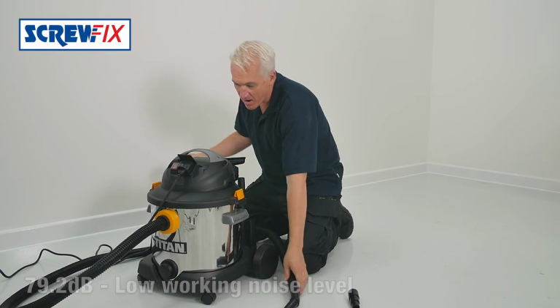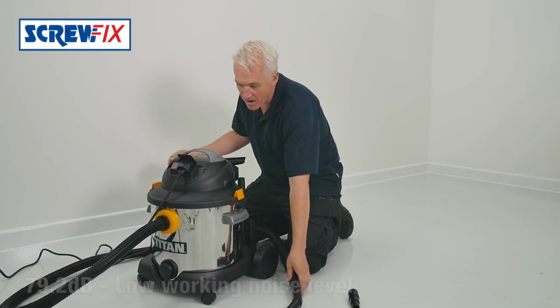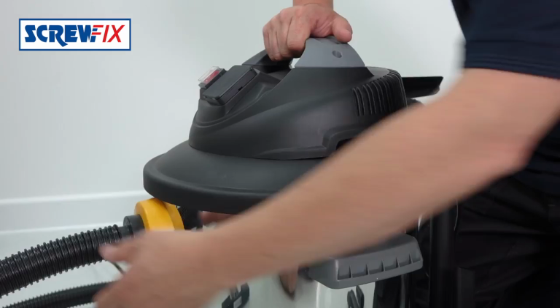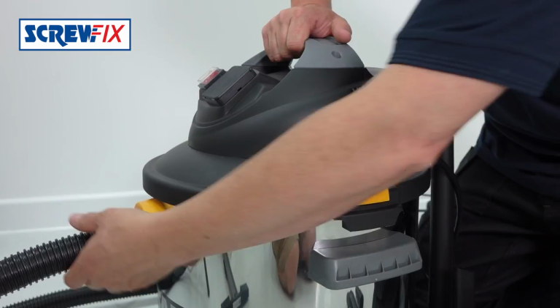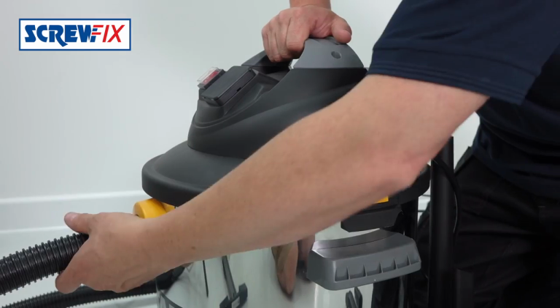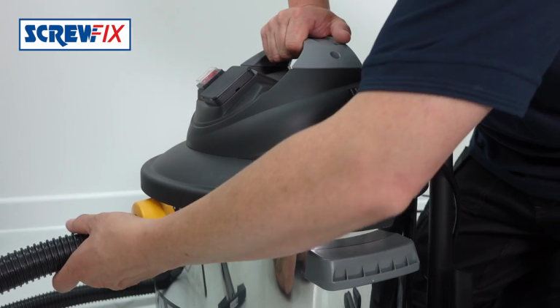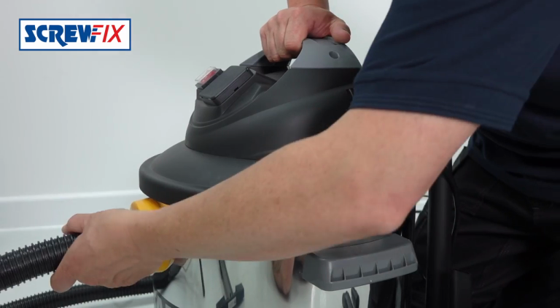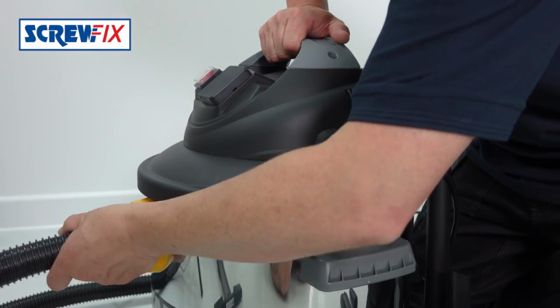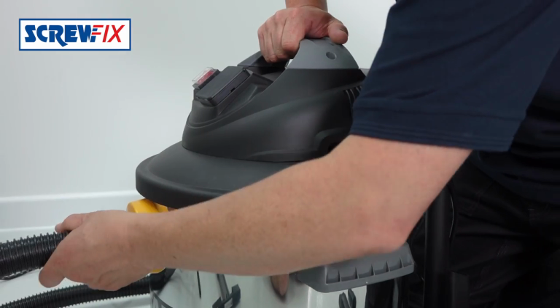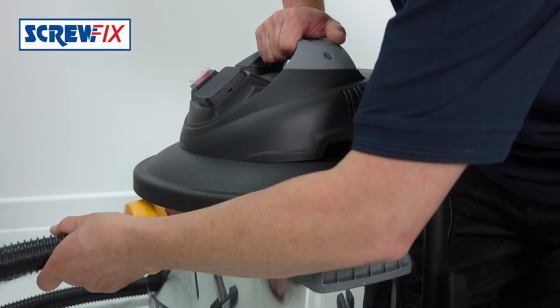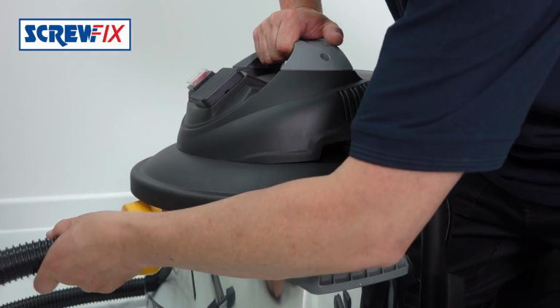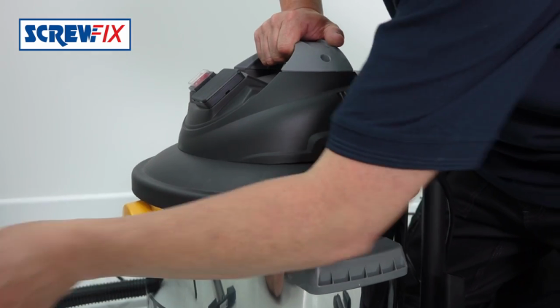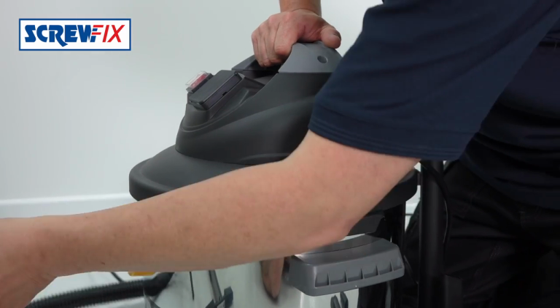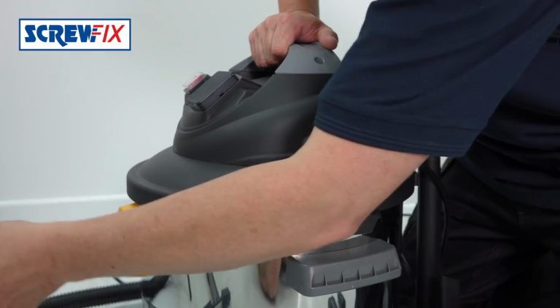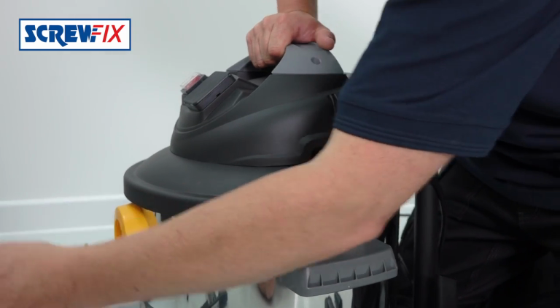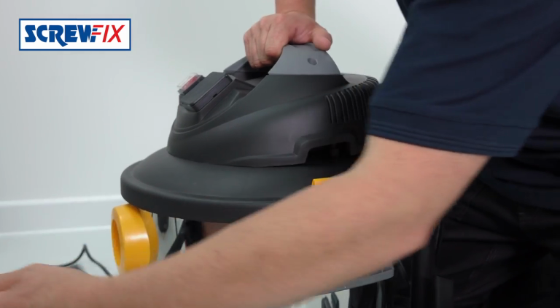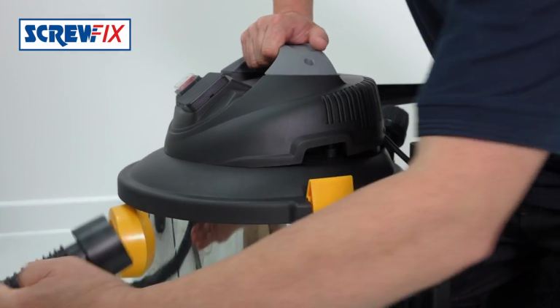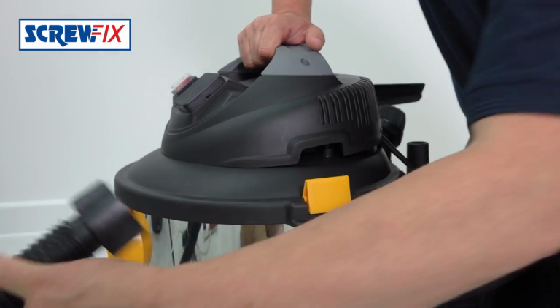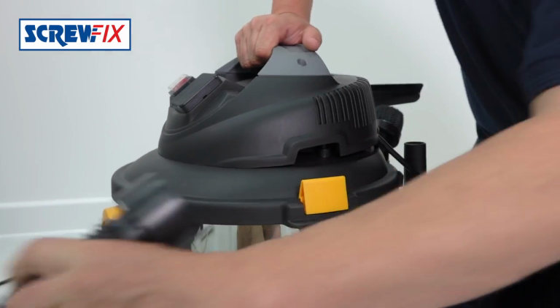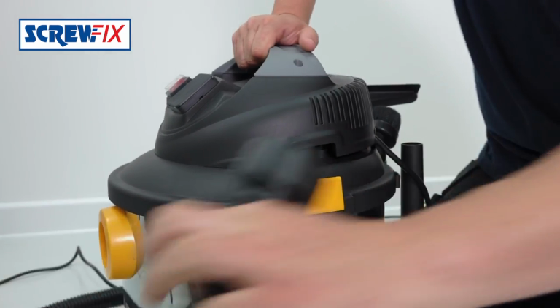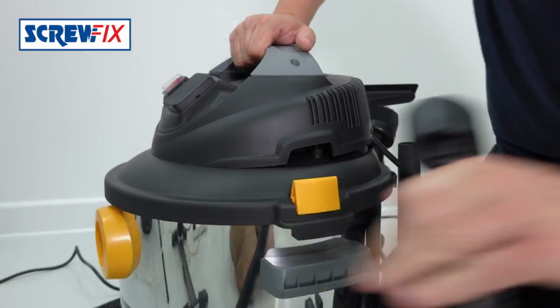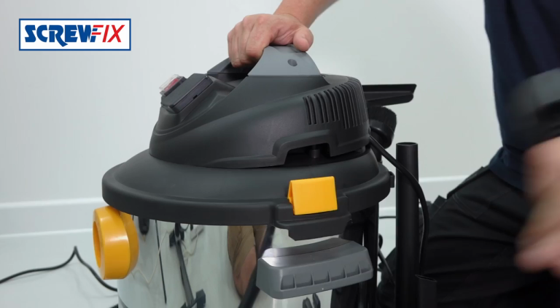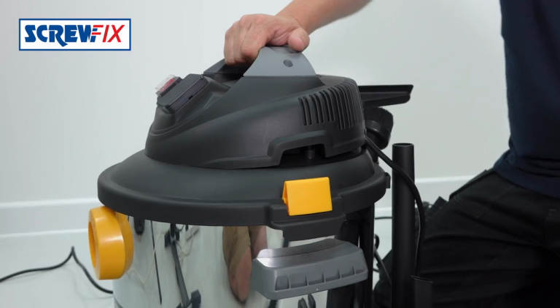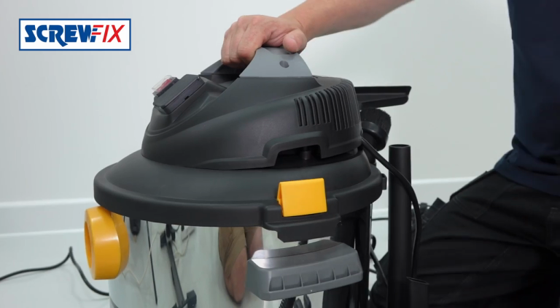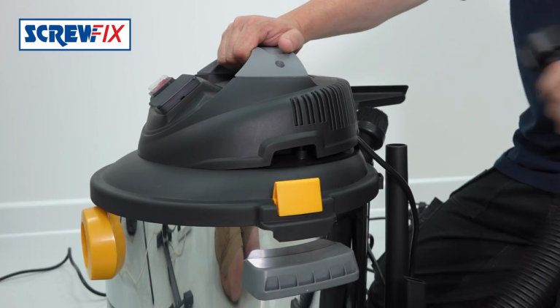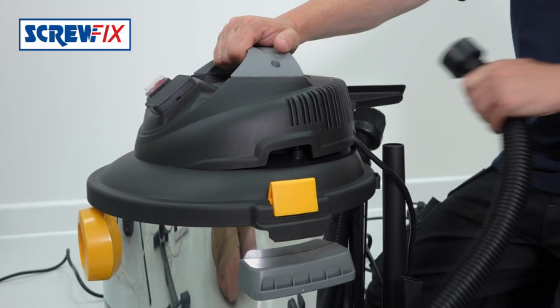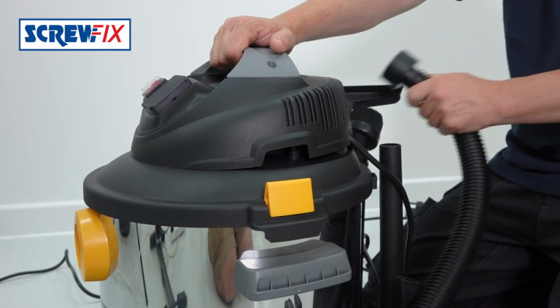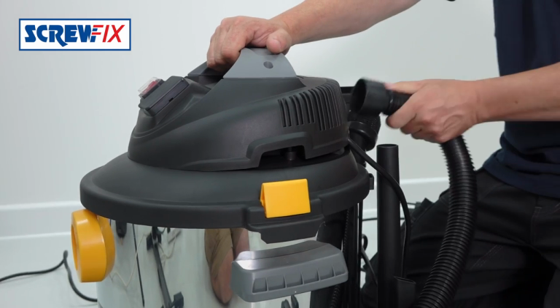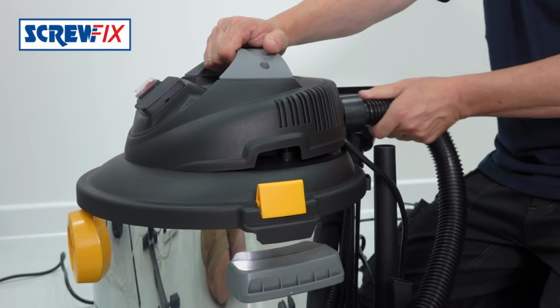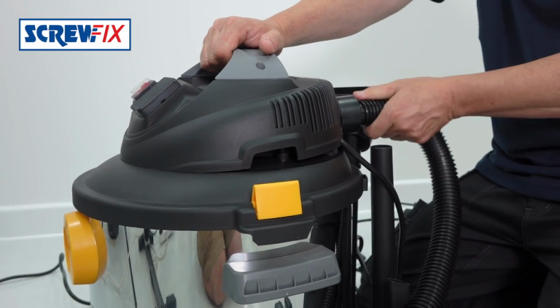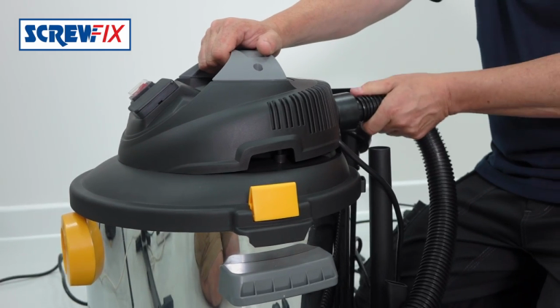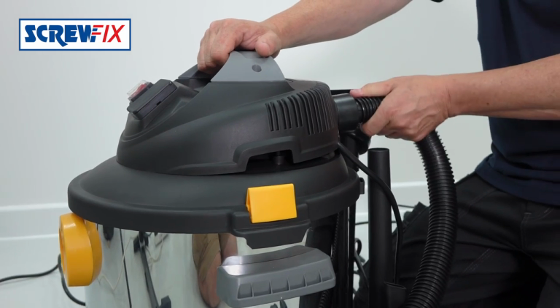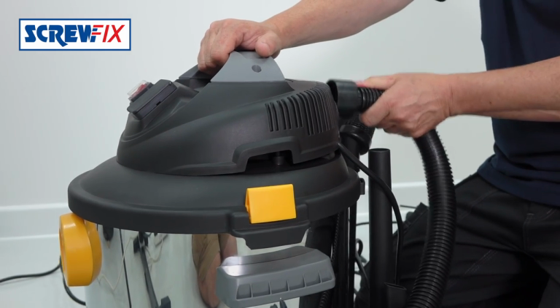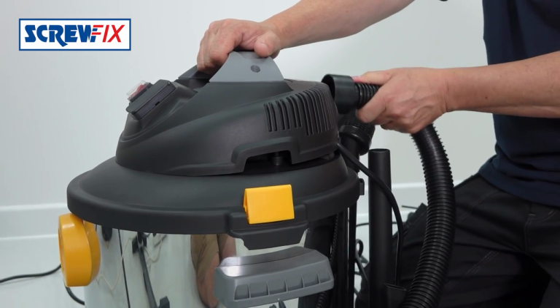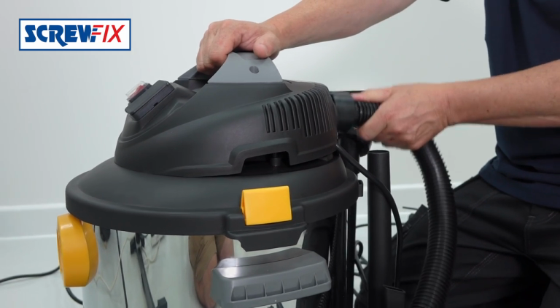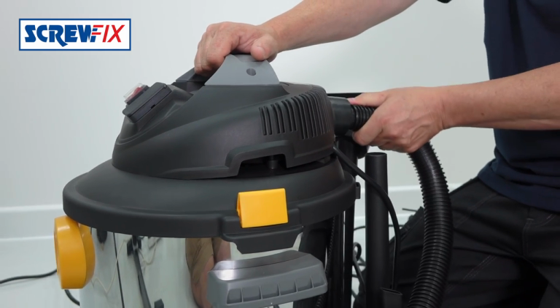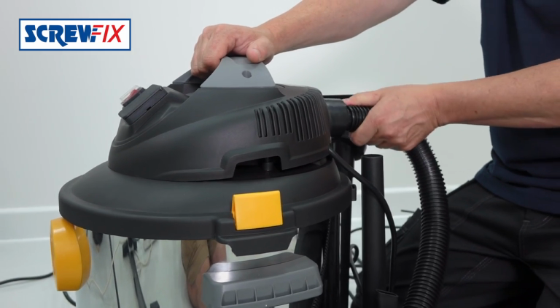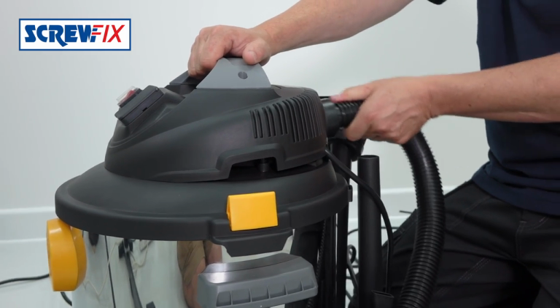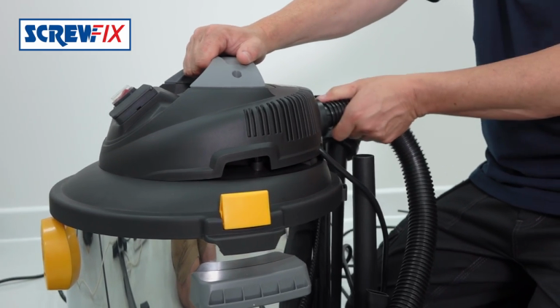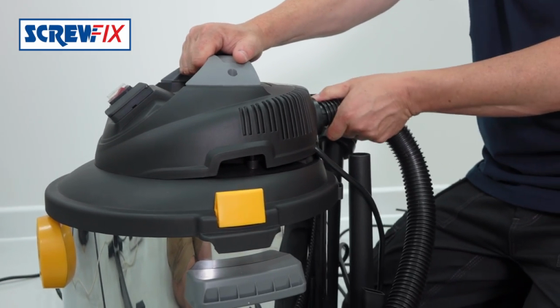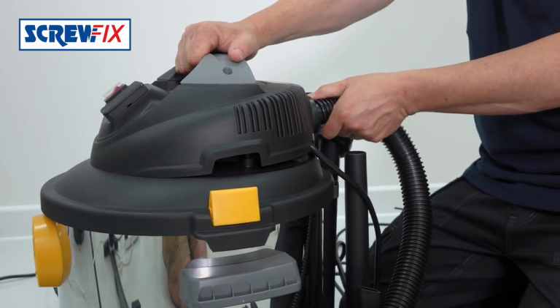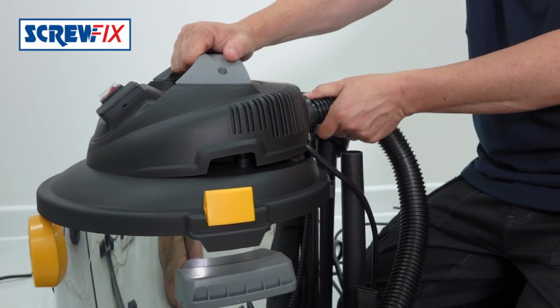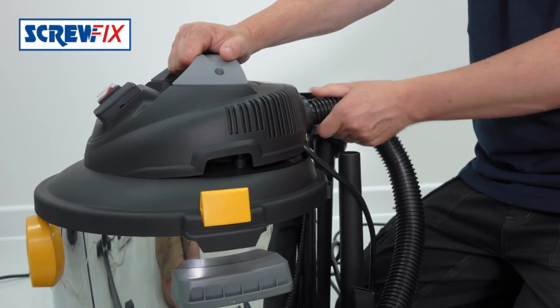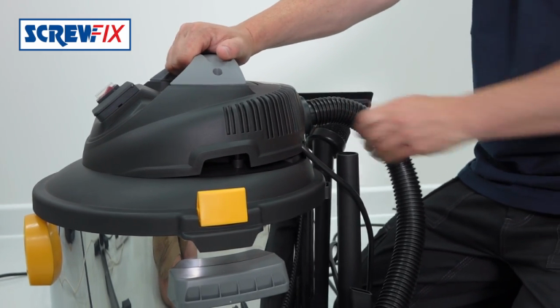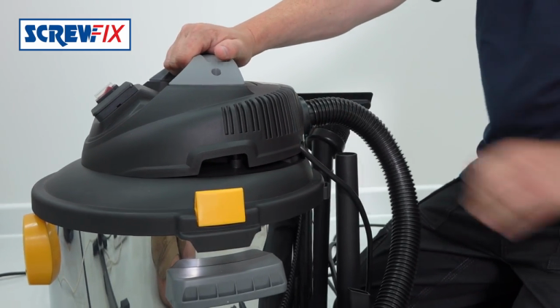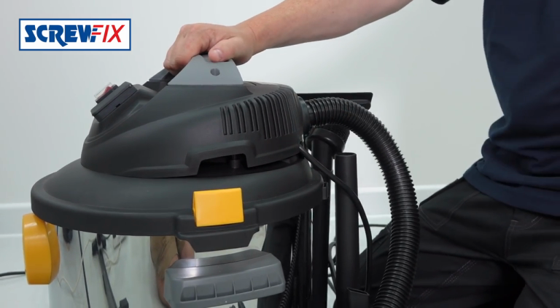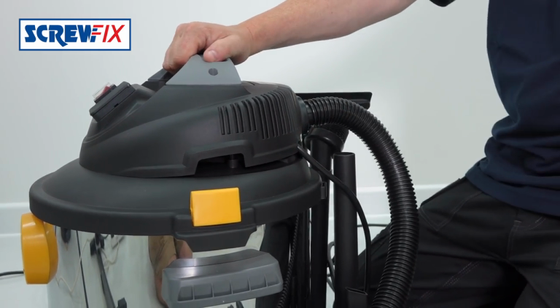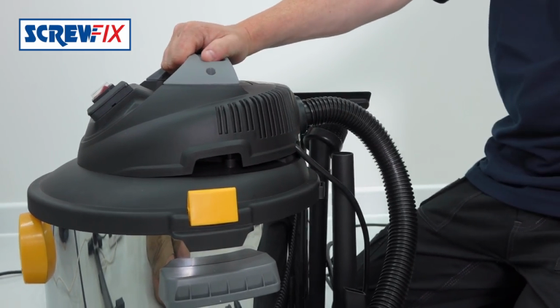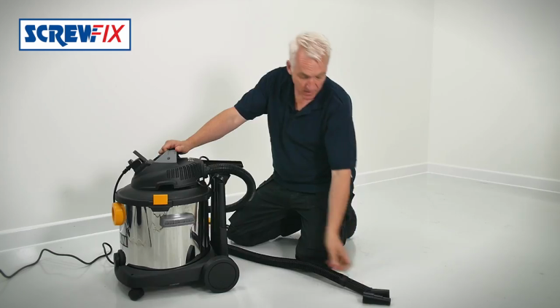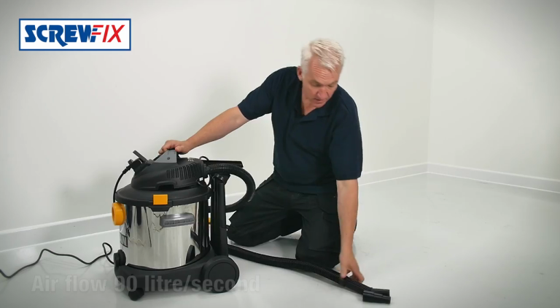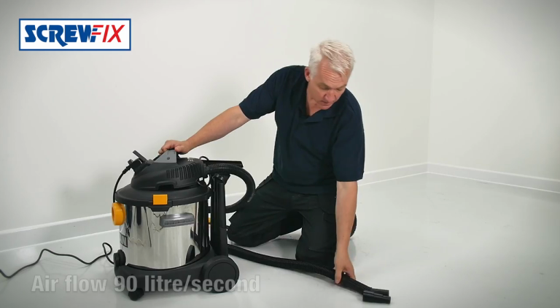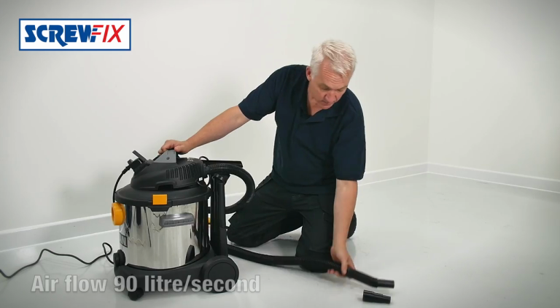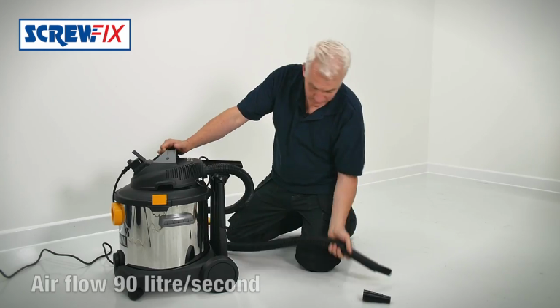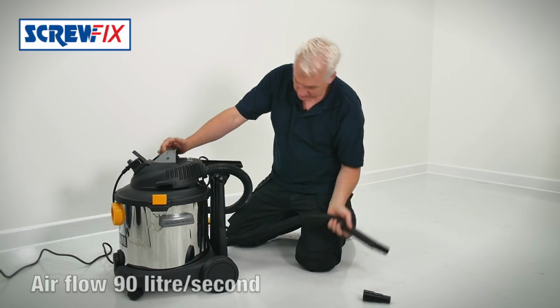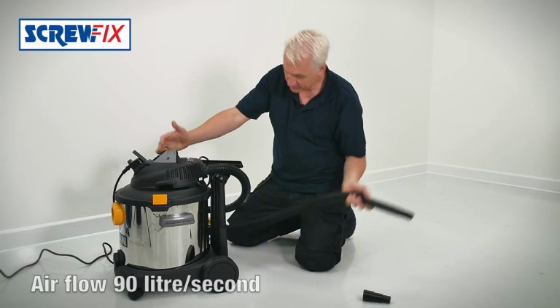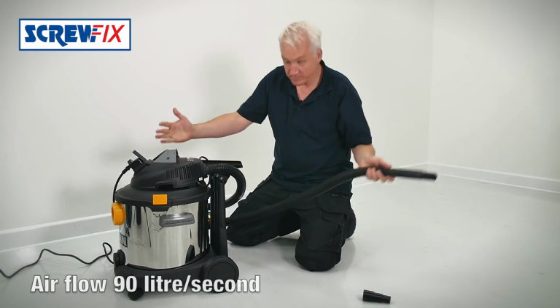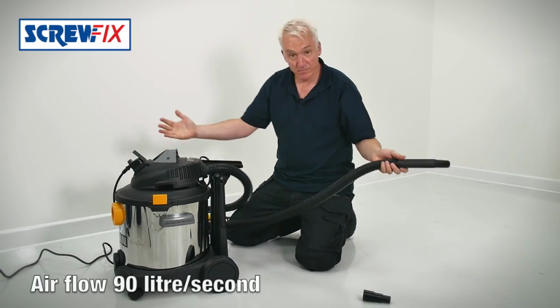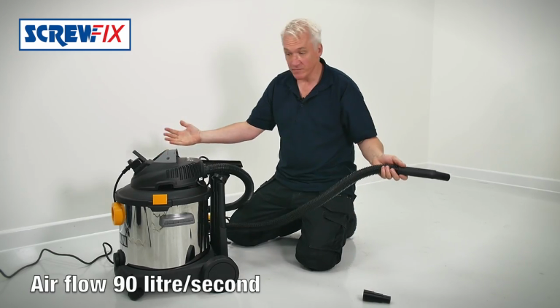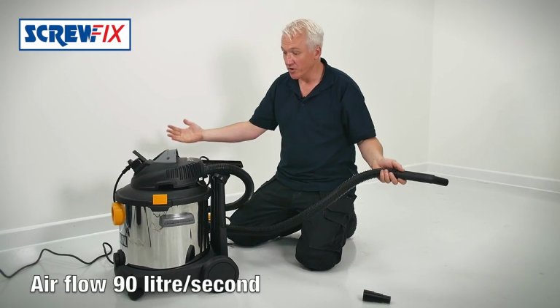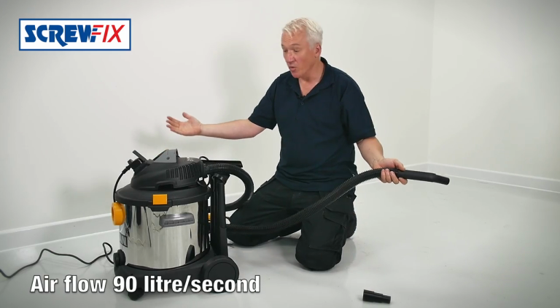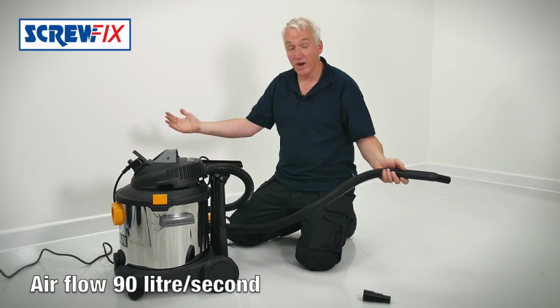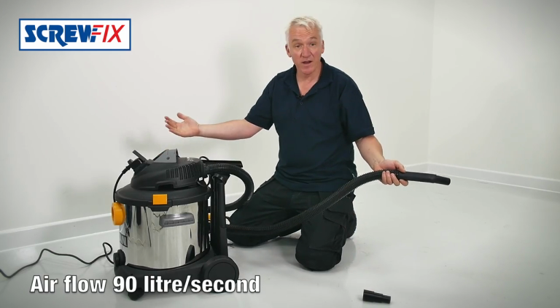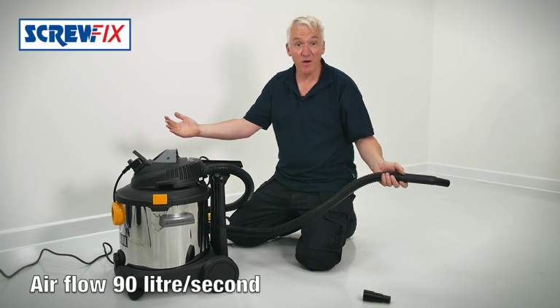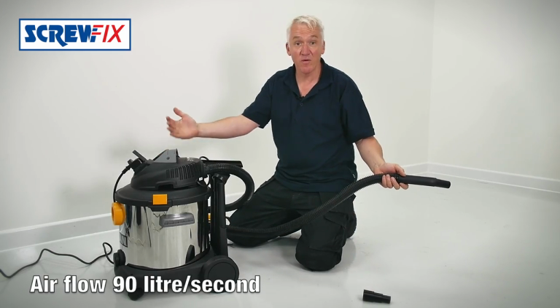For some jobs you'll want a blower. Just reconnect the hose at the back and away you go.